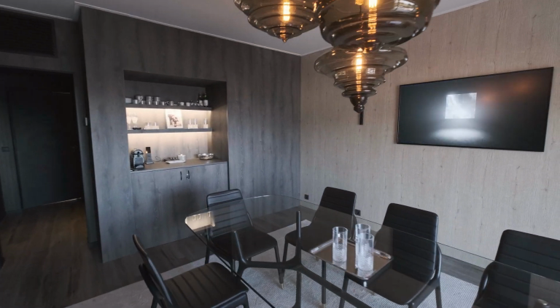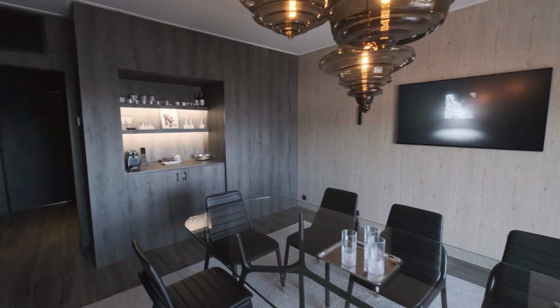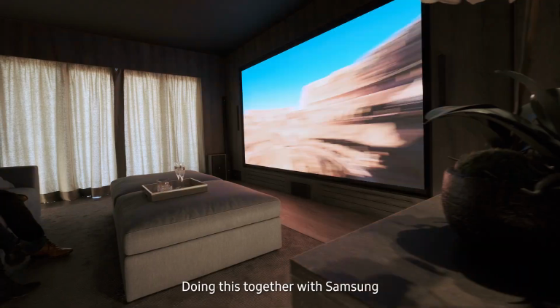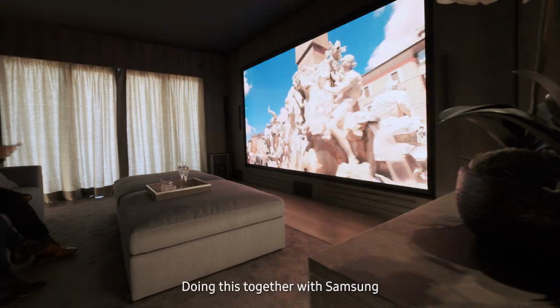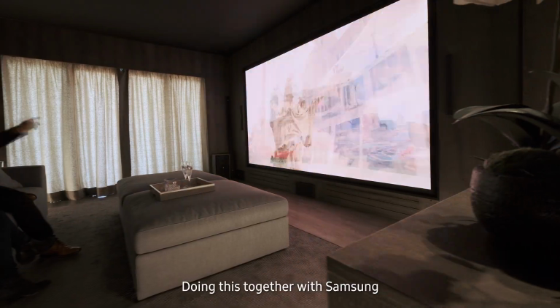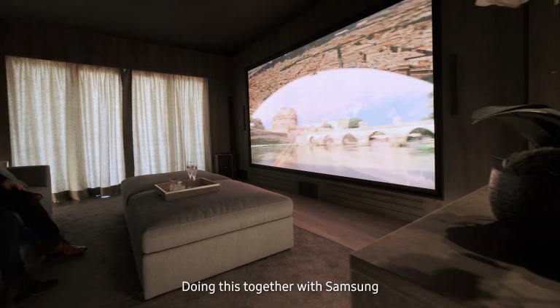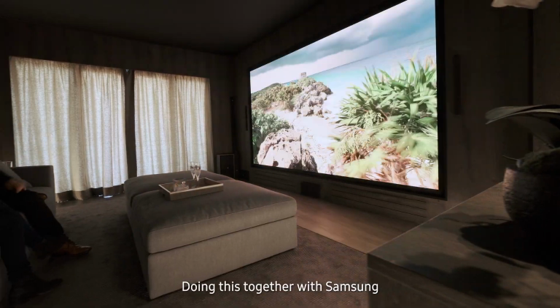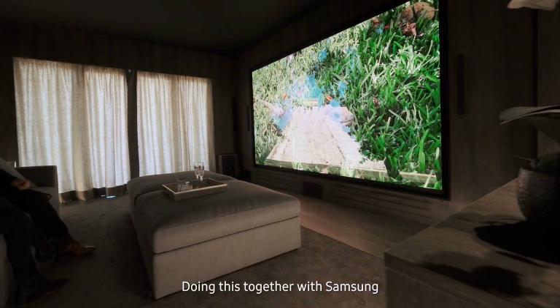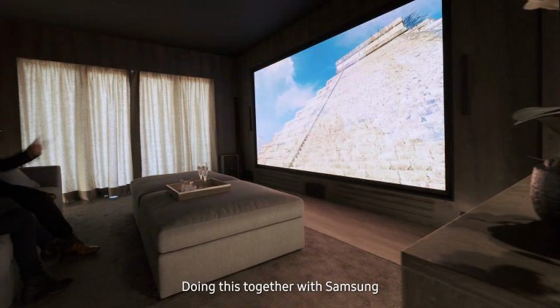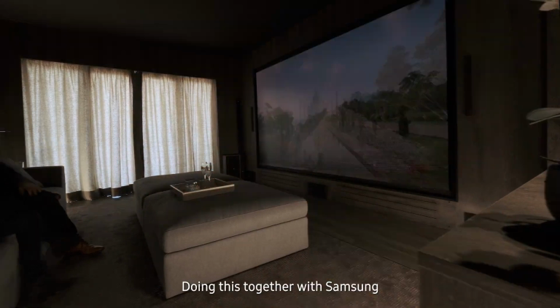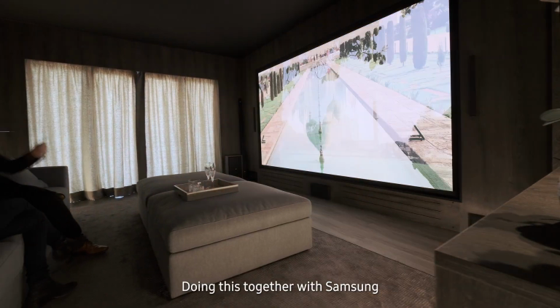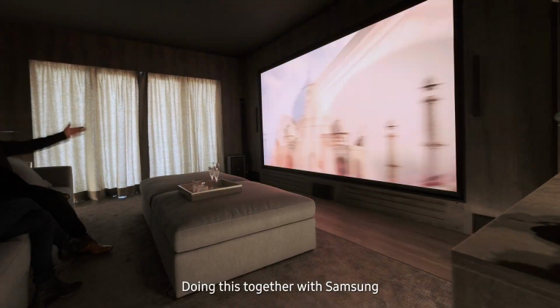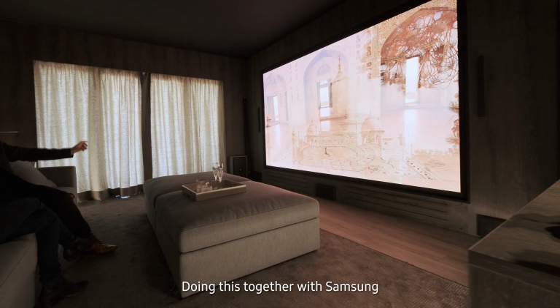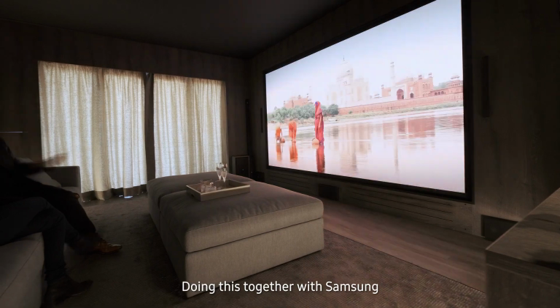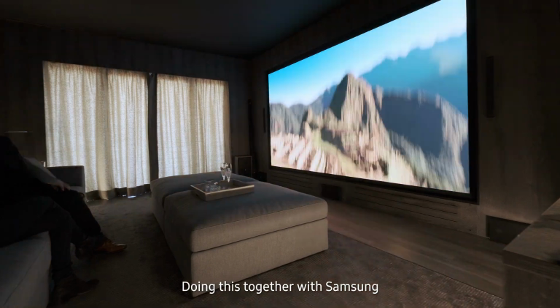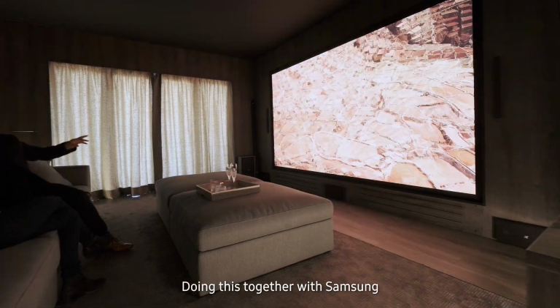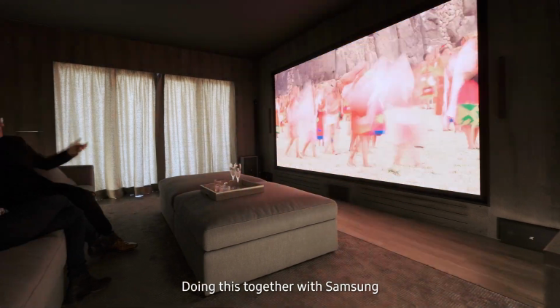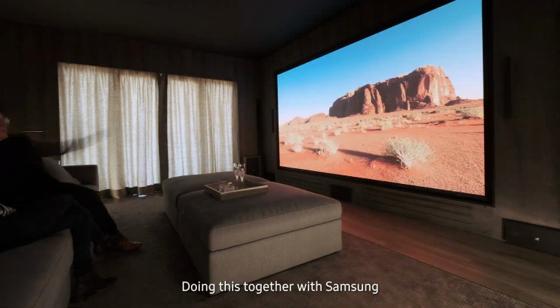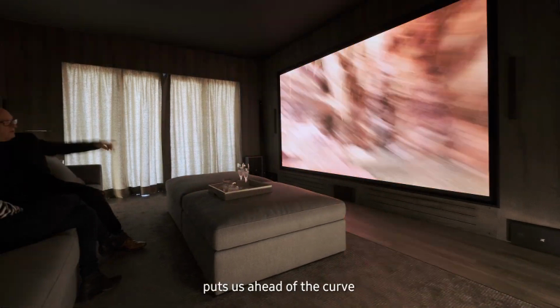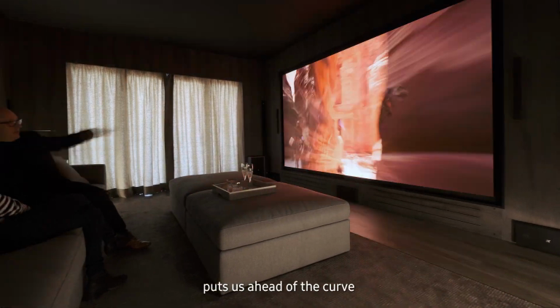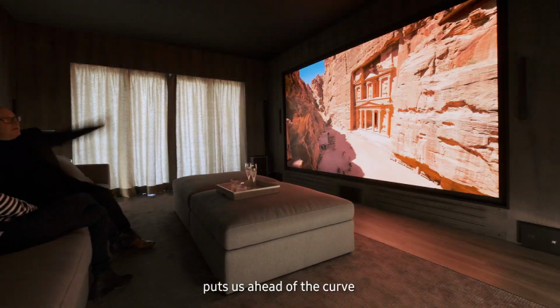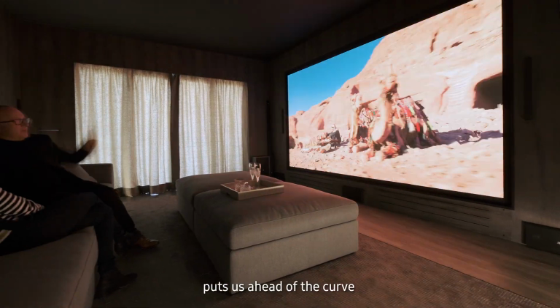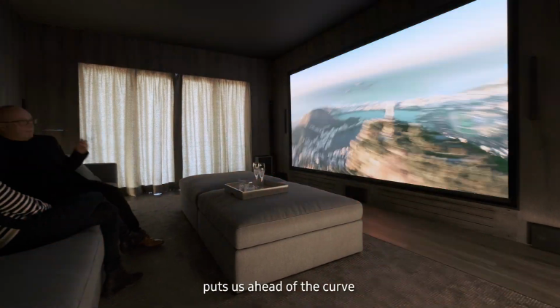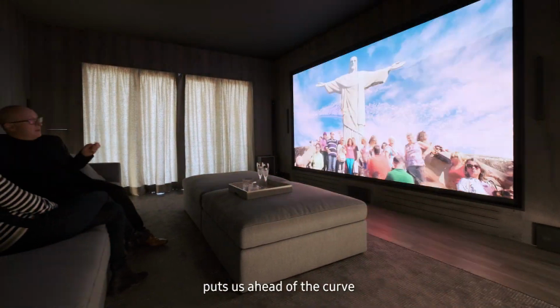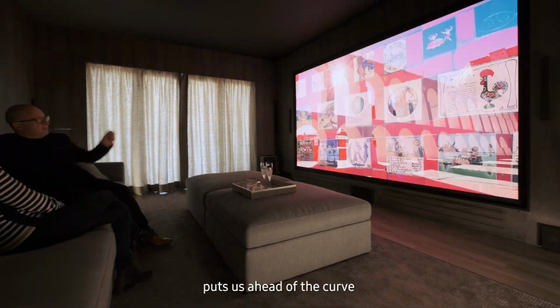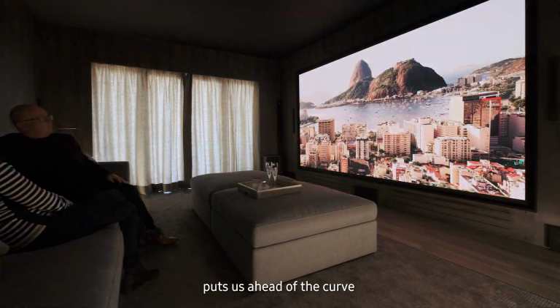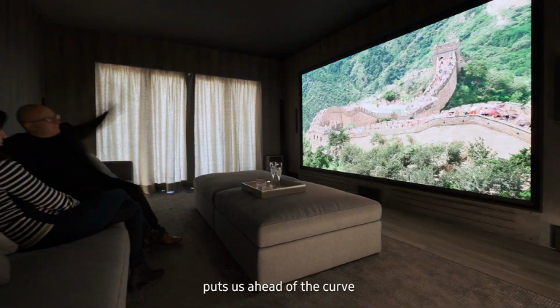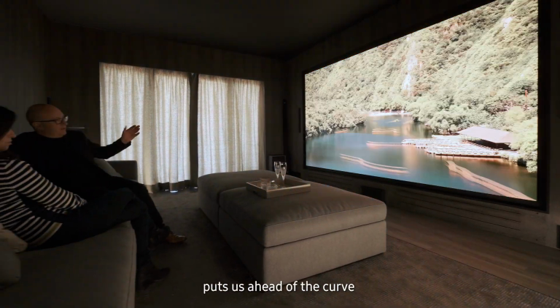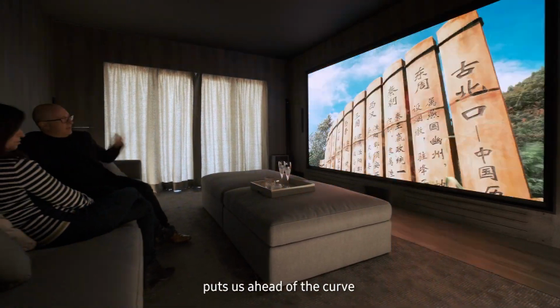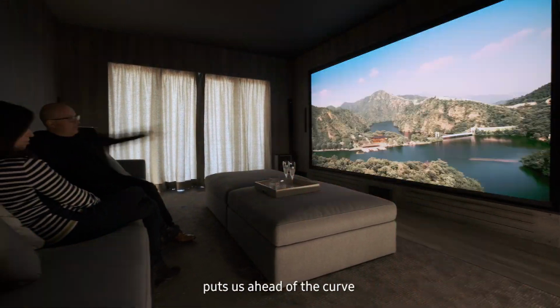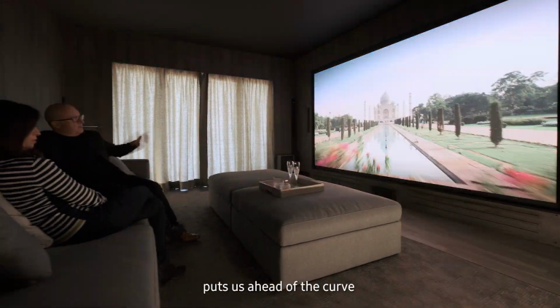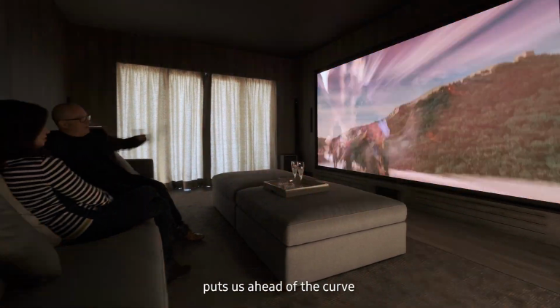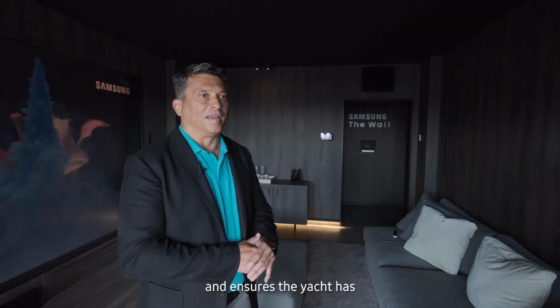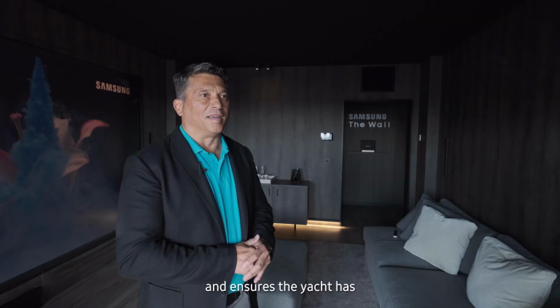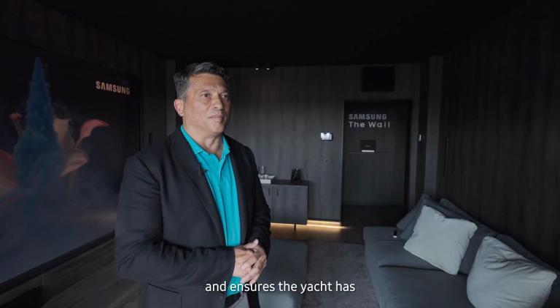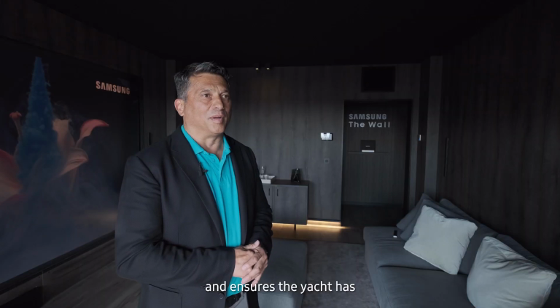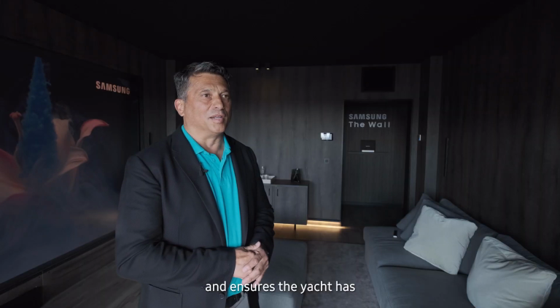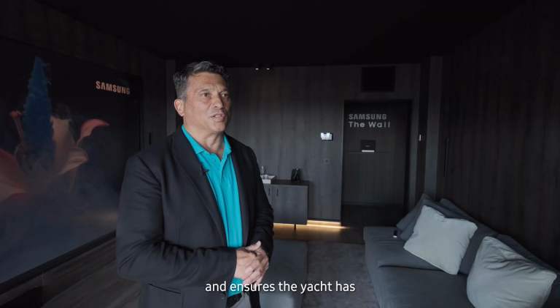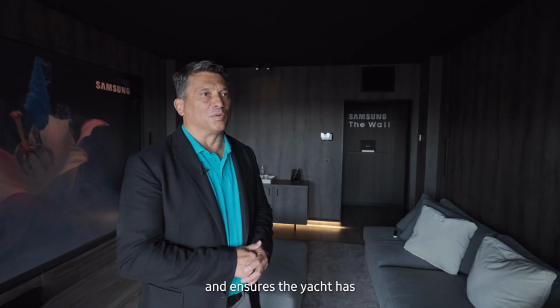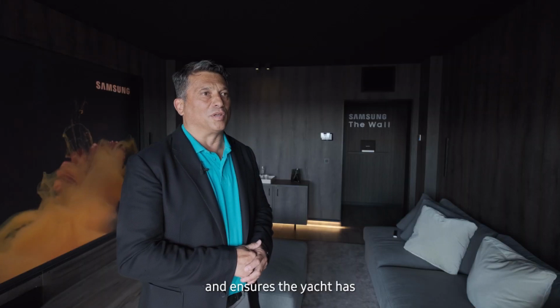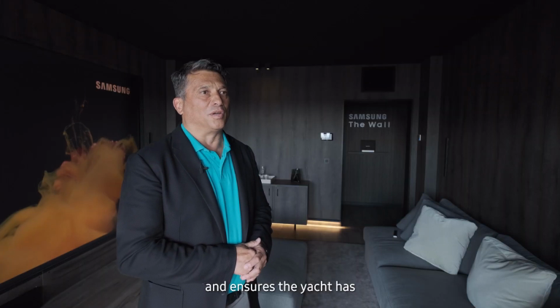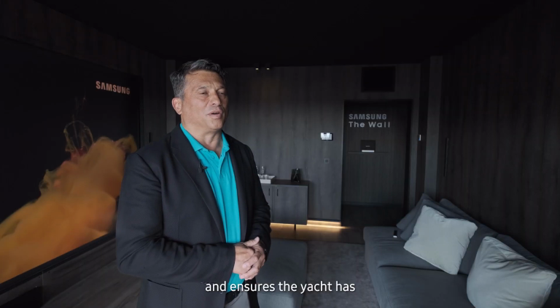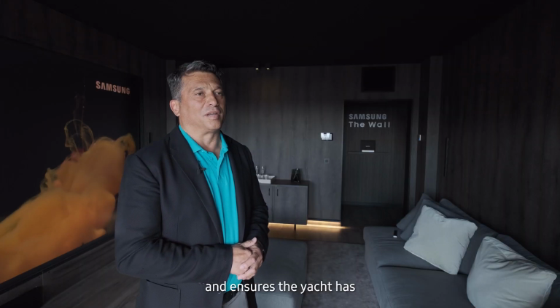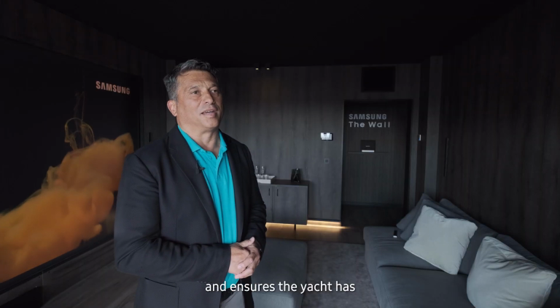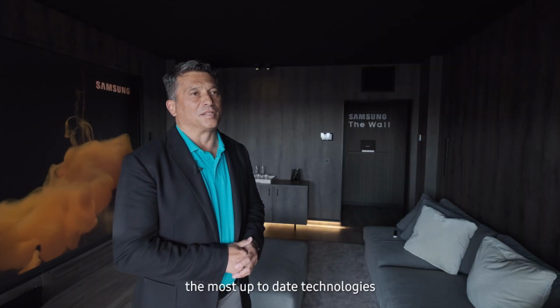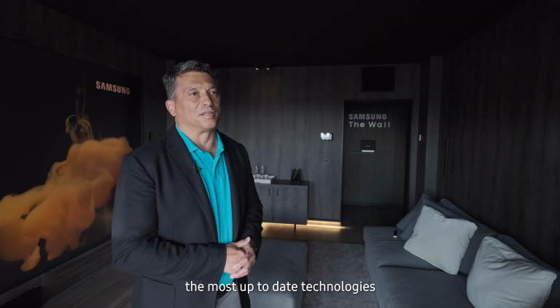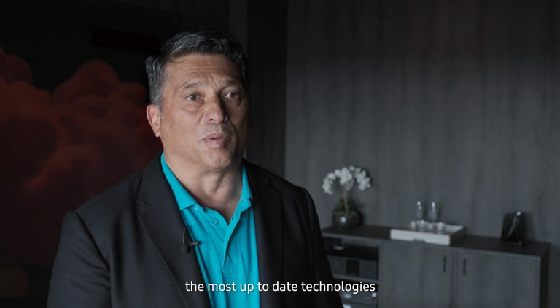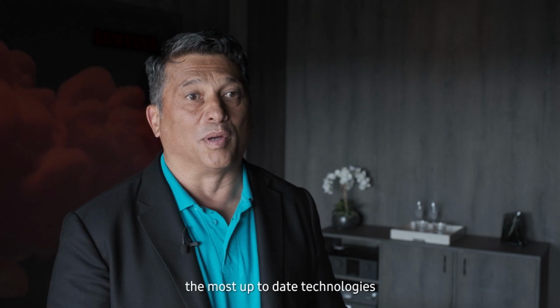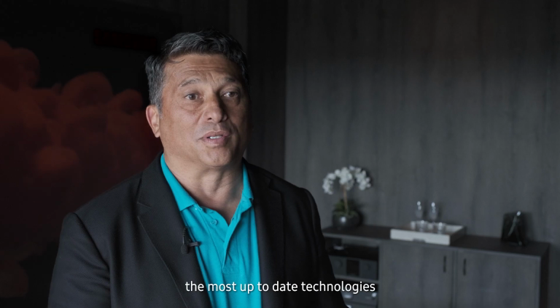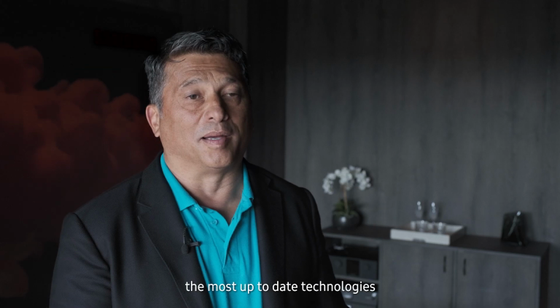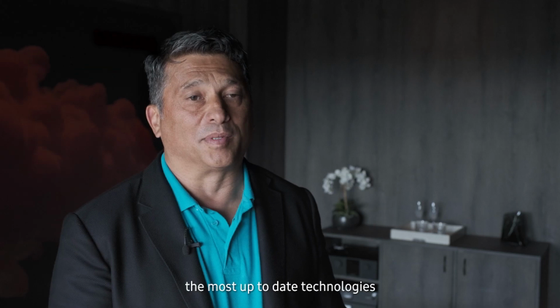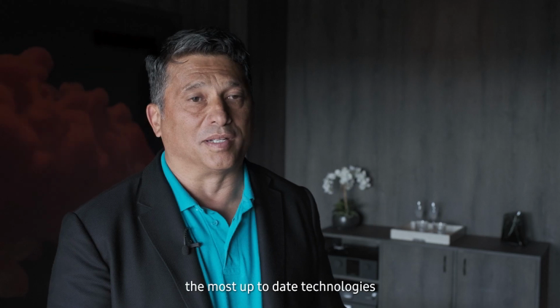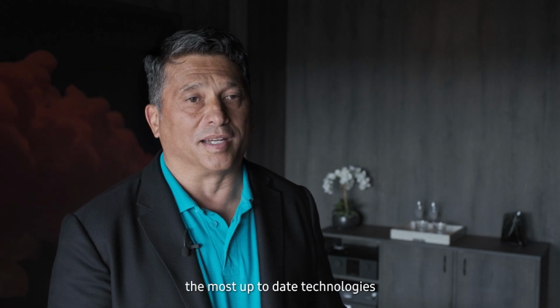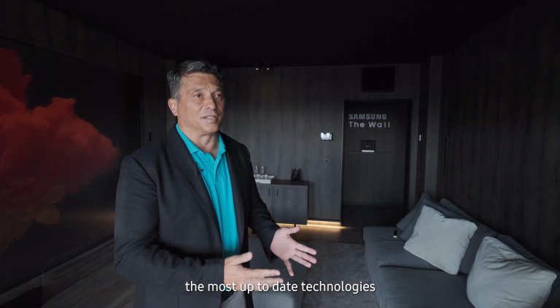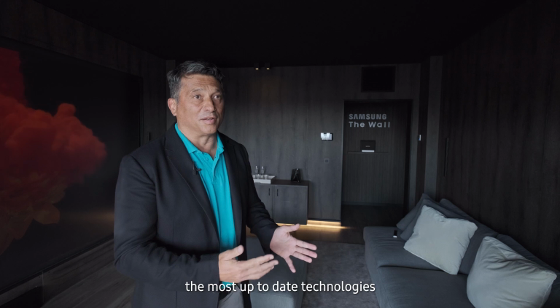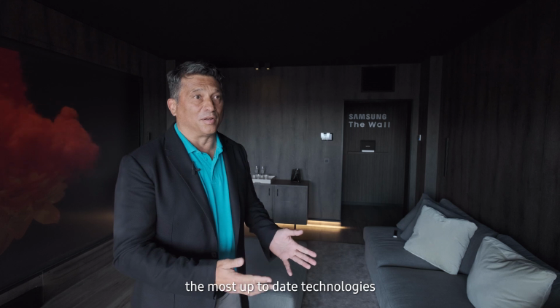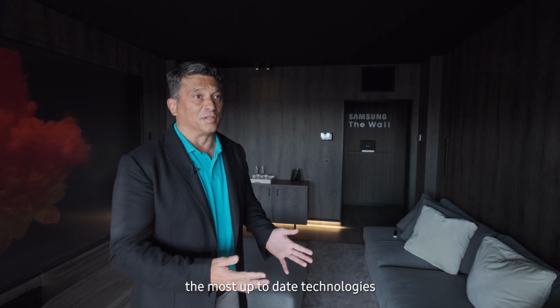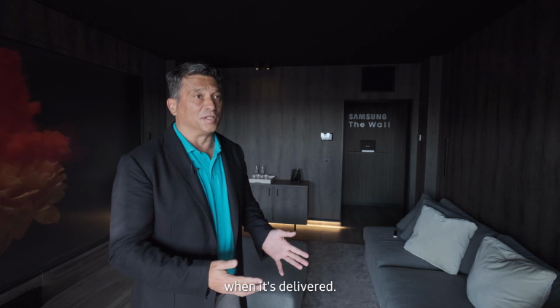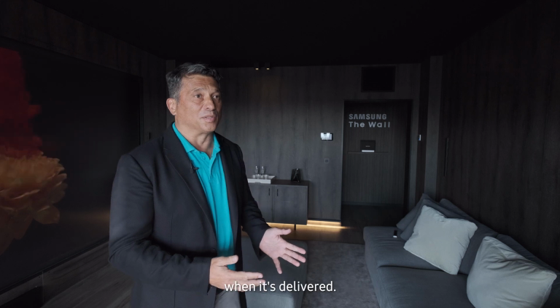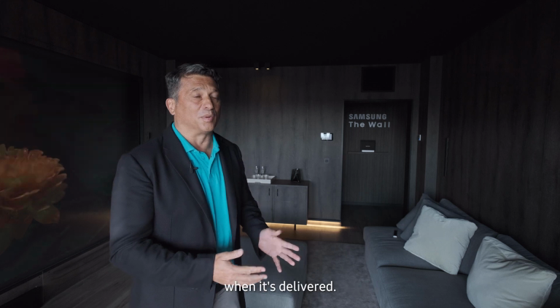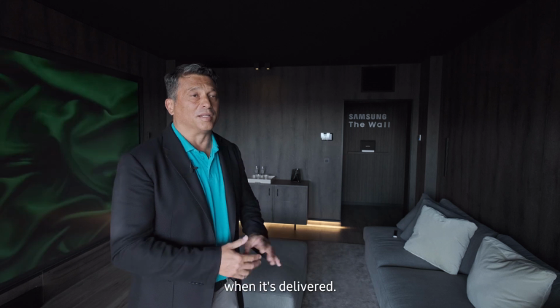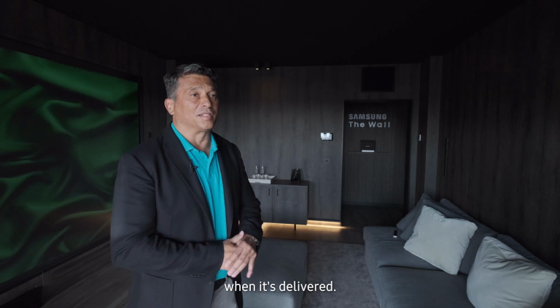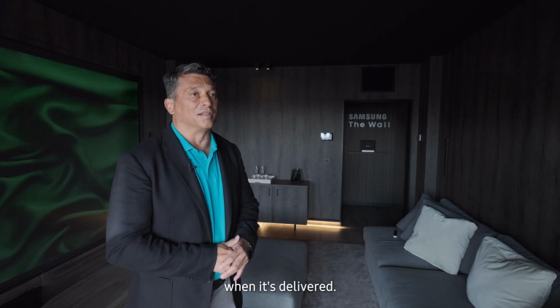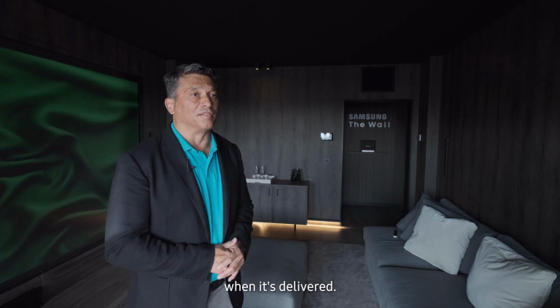Doing this together with Samsung puts us ahead of the curve and ensures the yacht has the most up-to-date technologies when it's delivered.